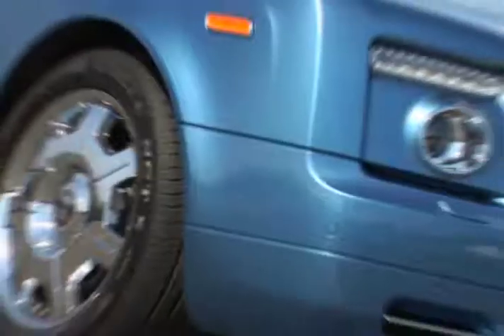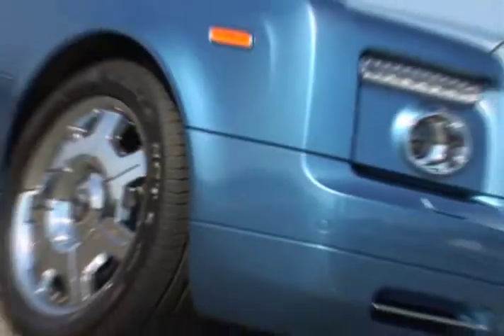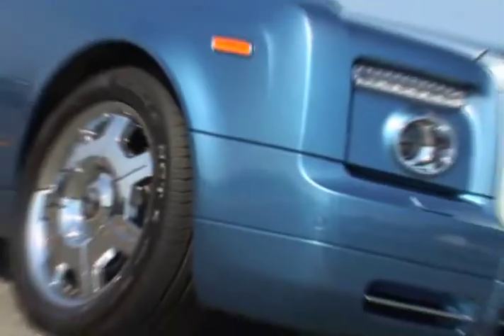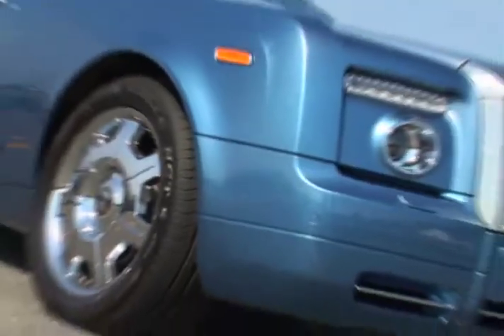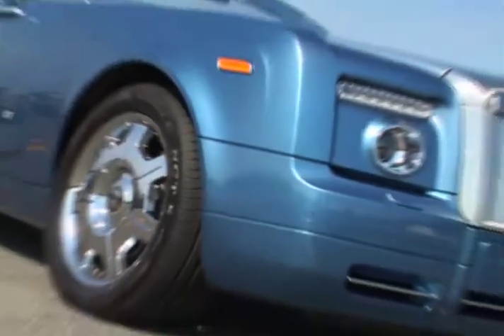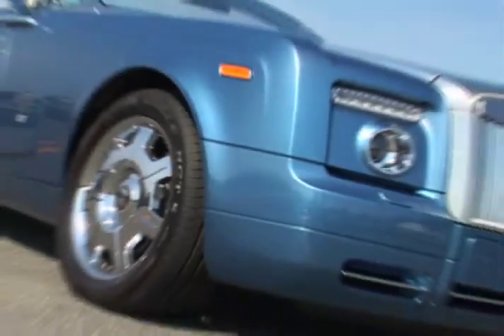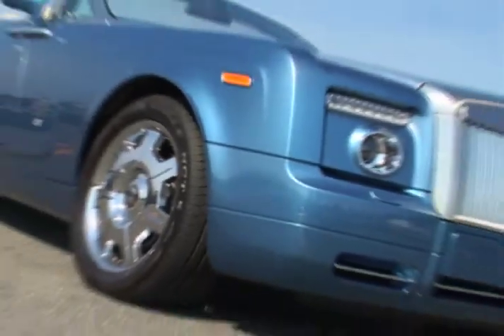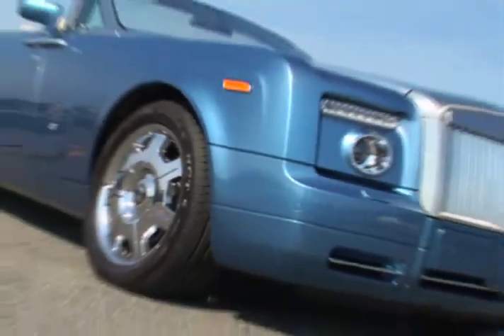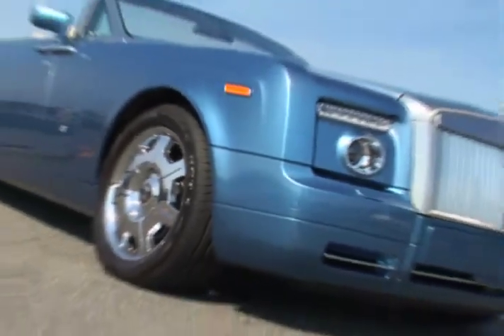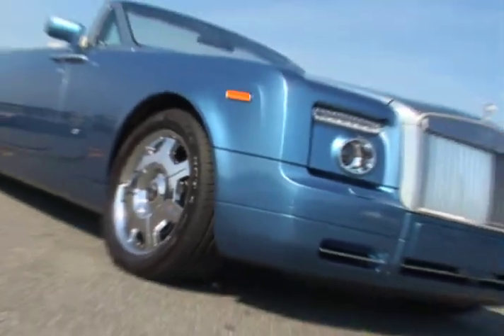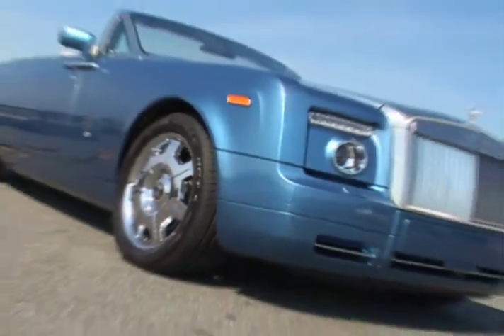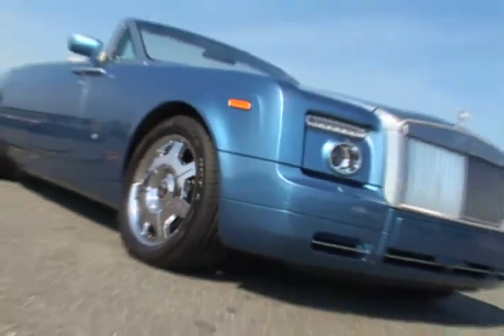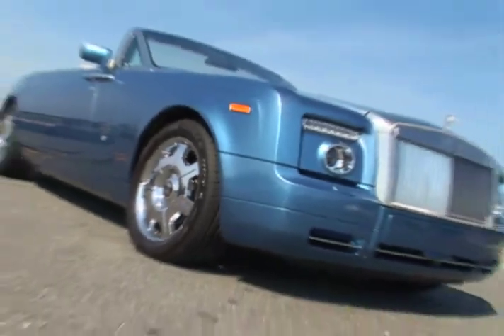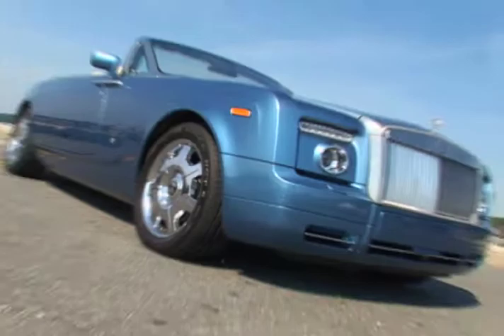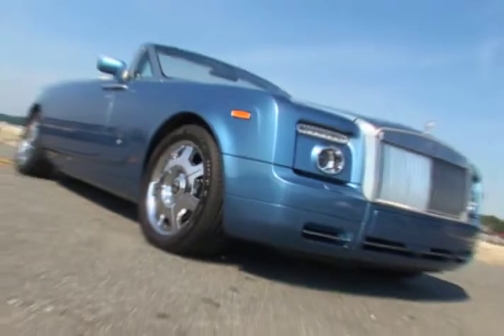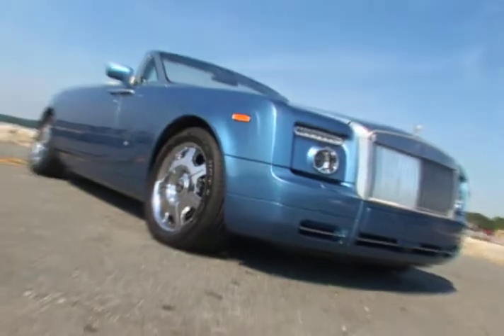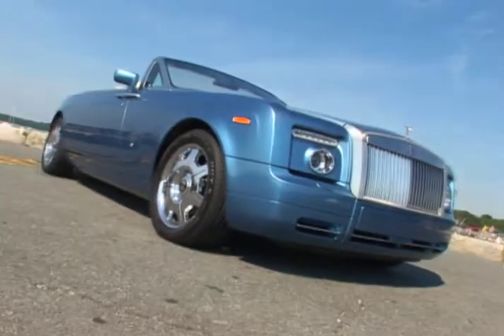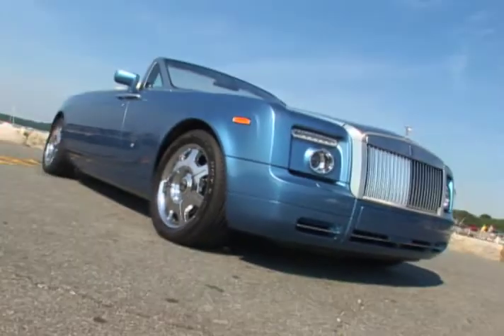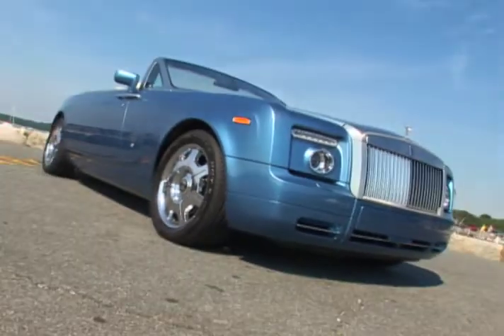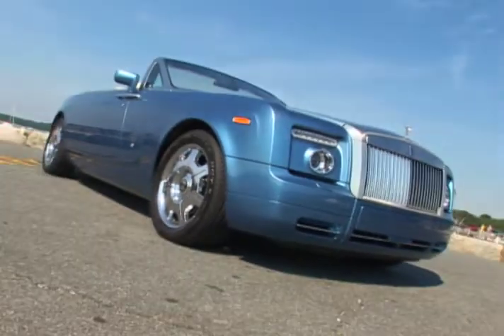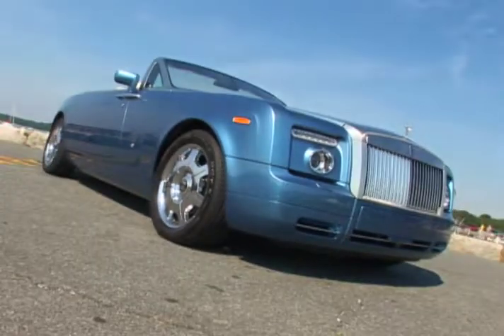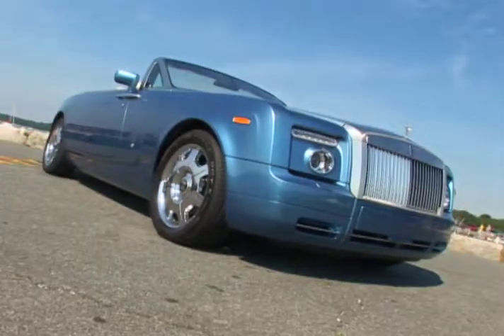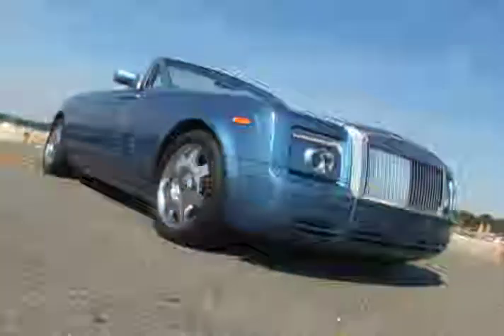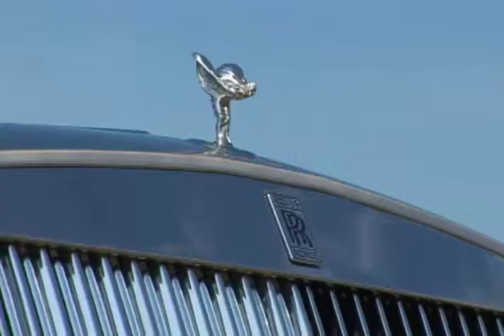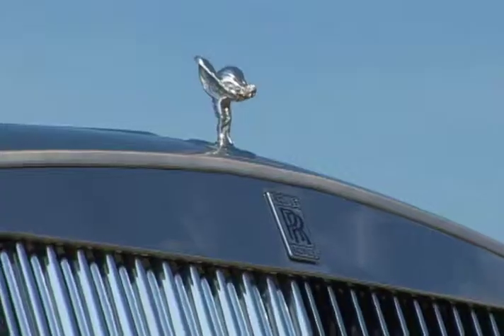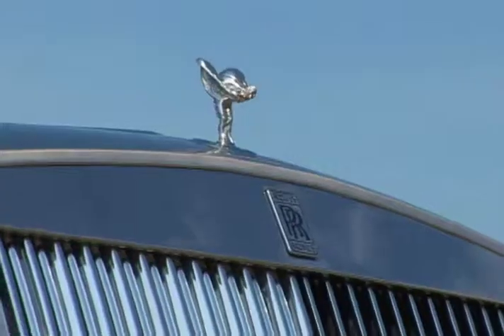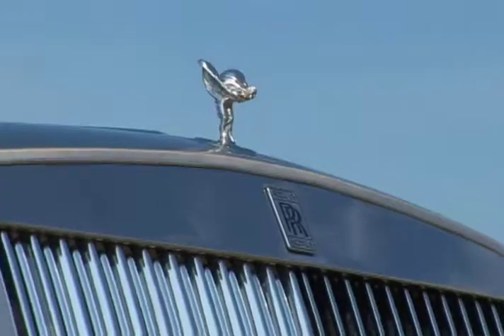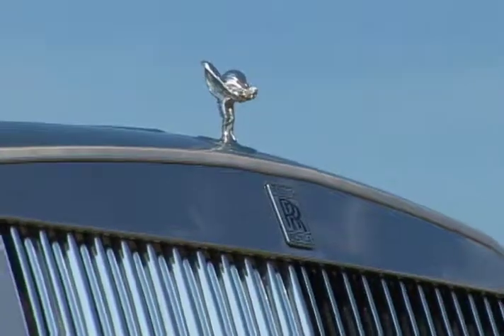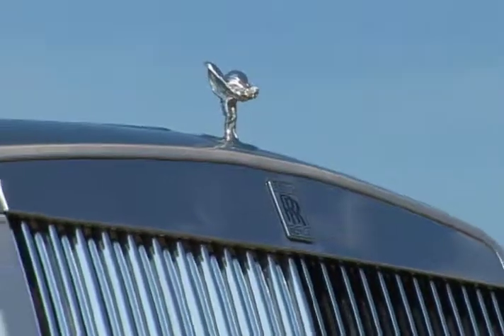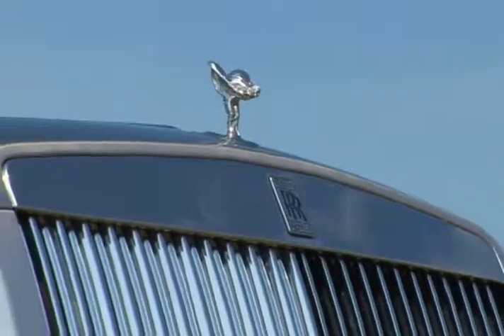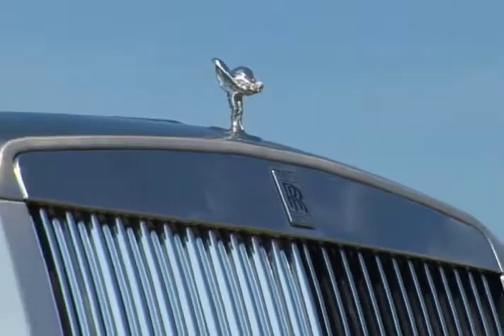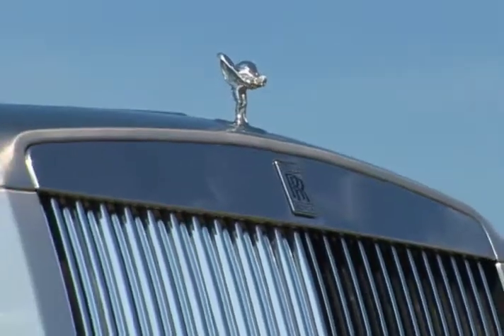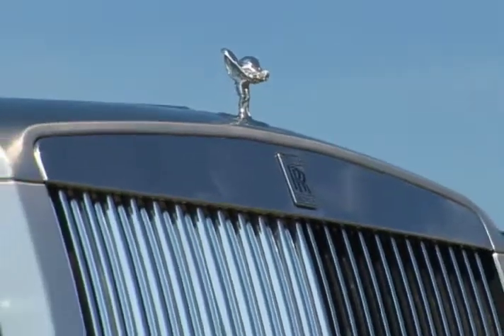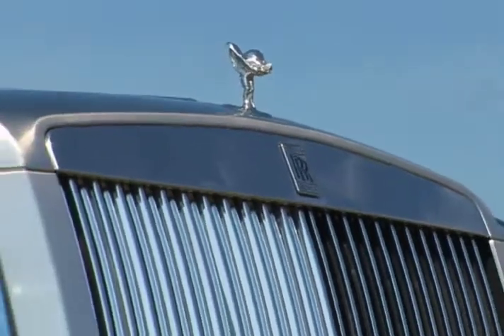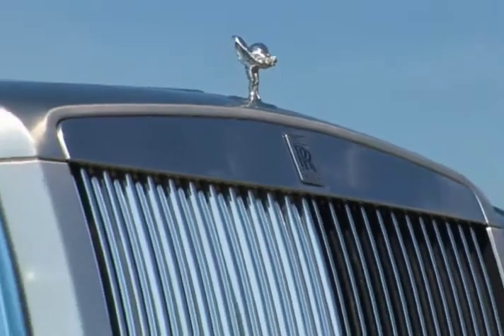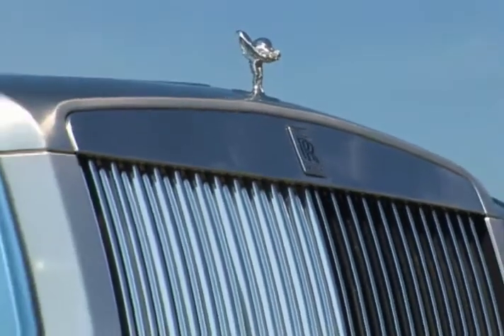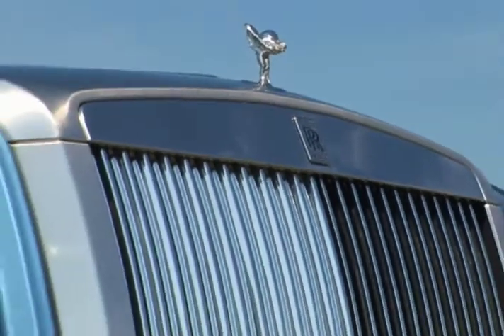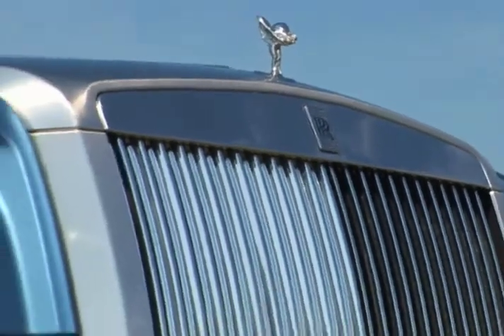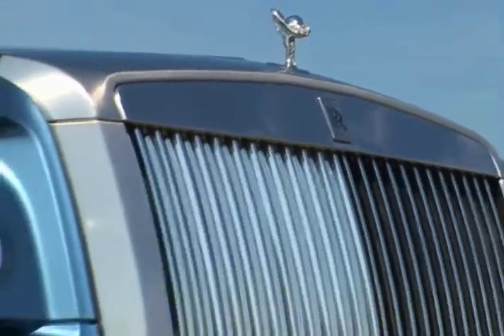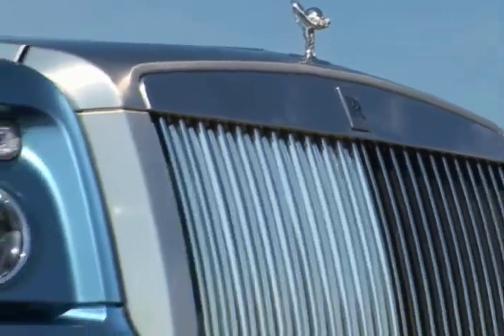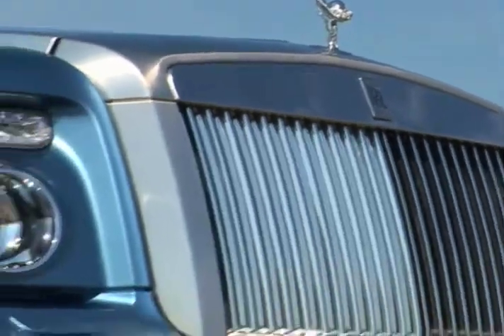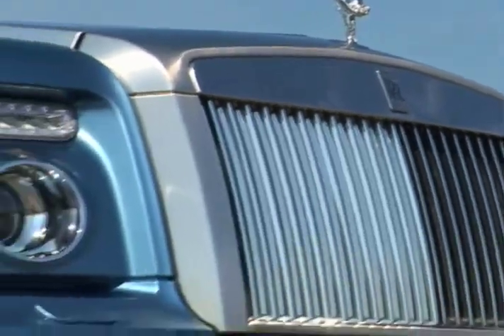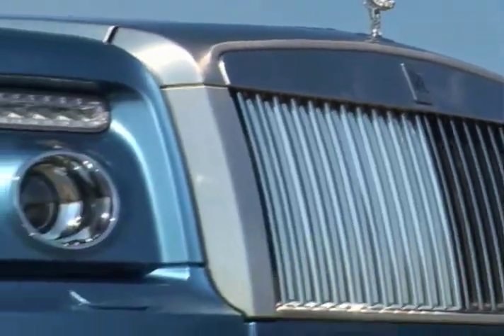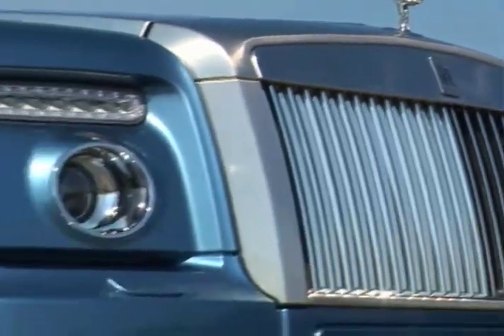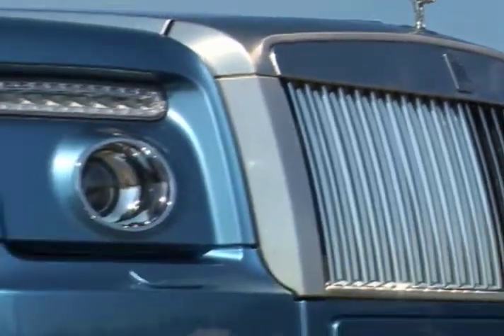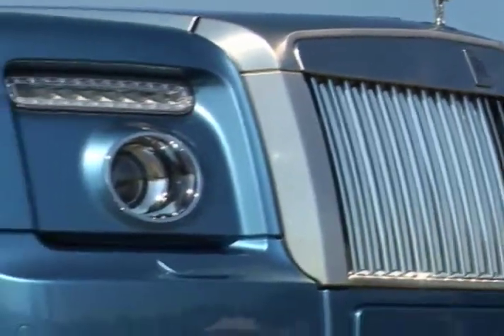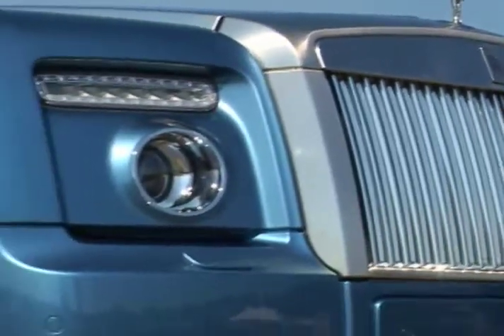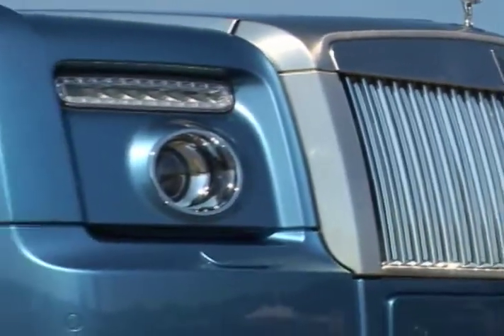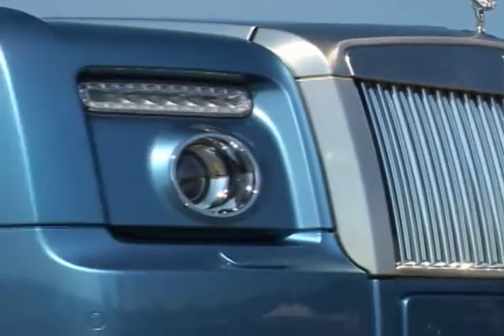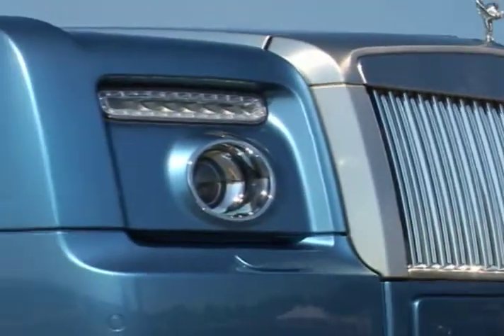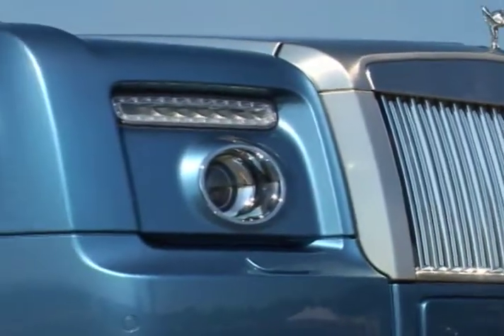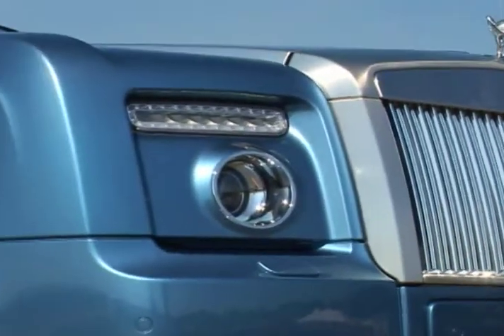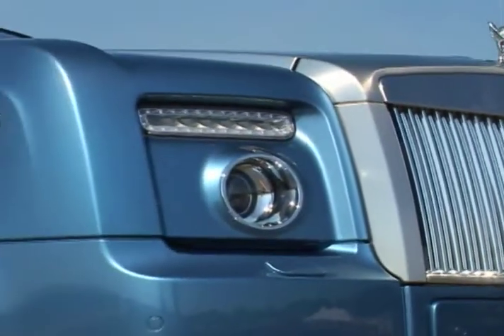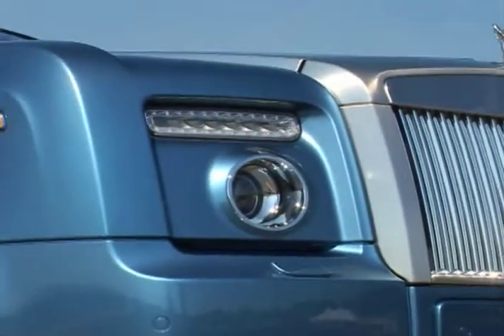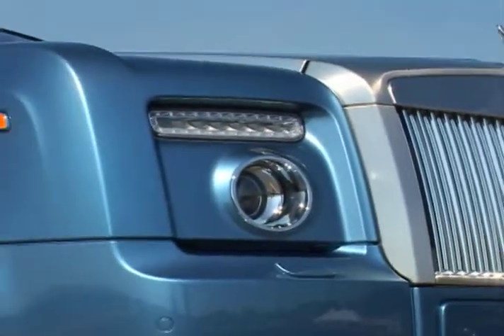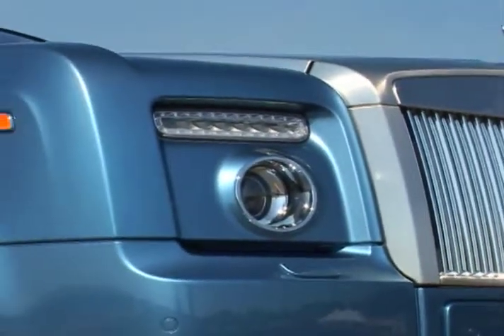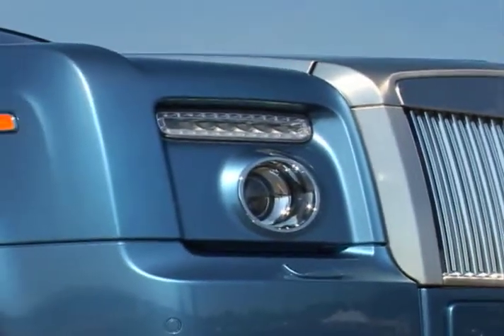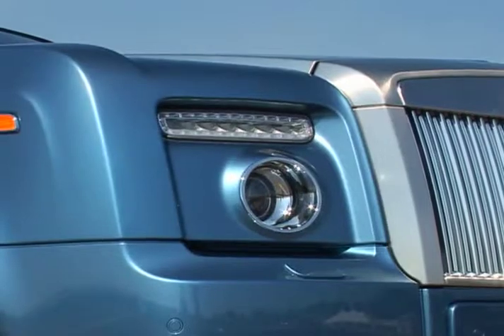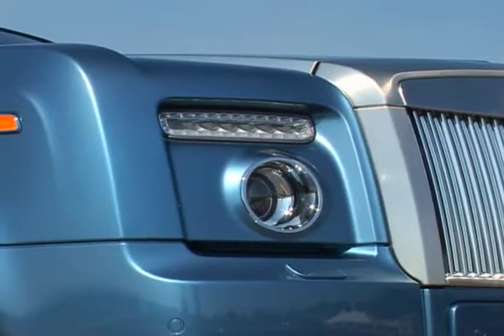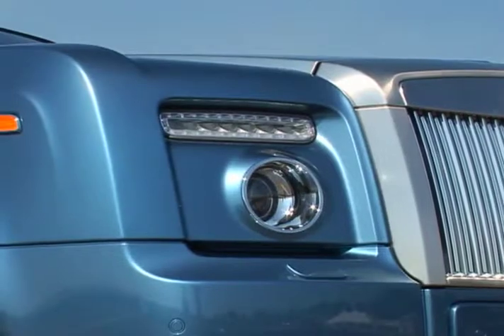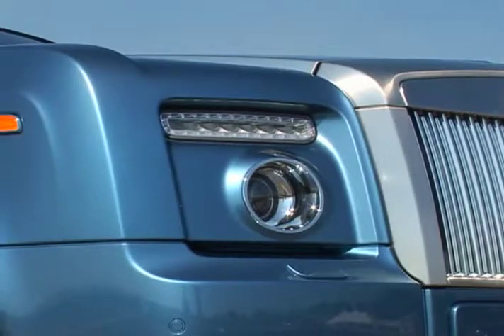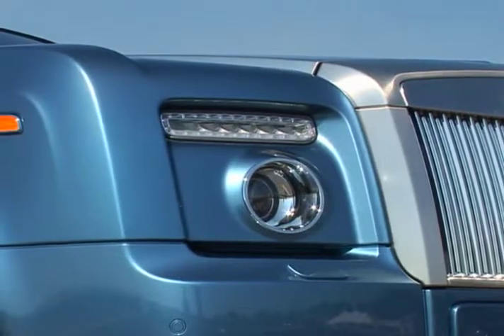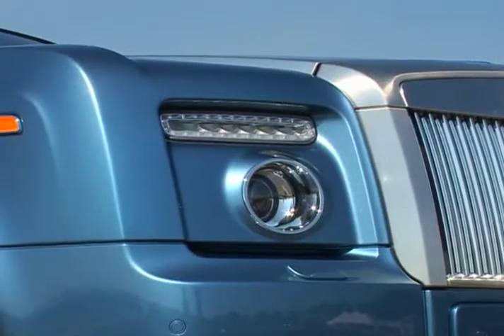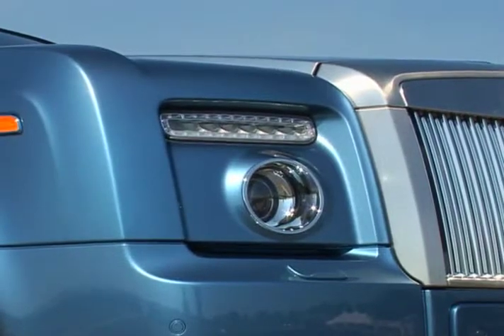The pronounced corners end-cap a front end with a grille that resembles a Roman colonnade, framed by bold new LED headlights.